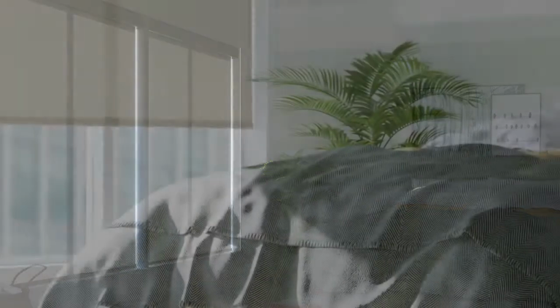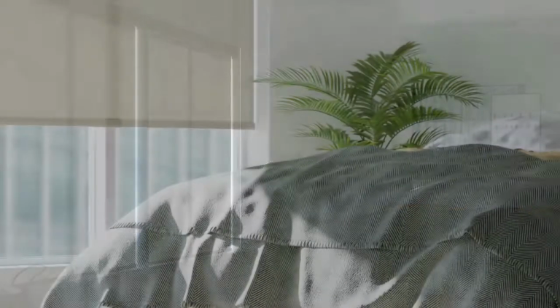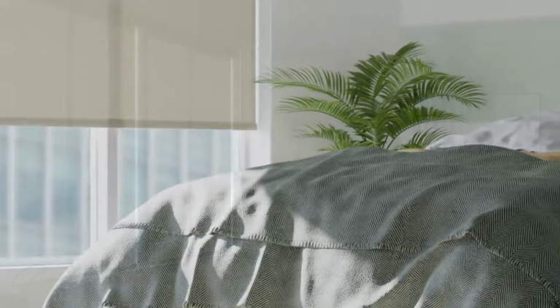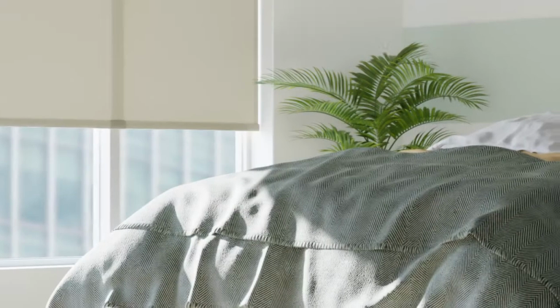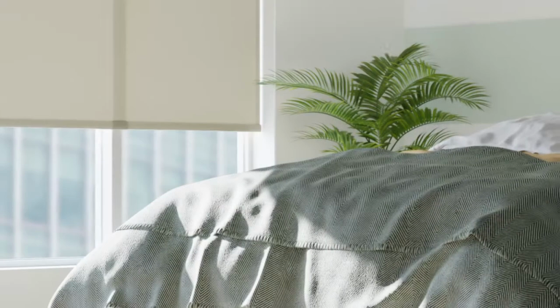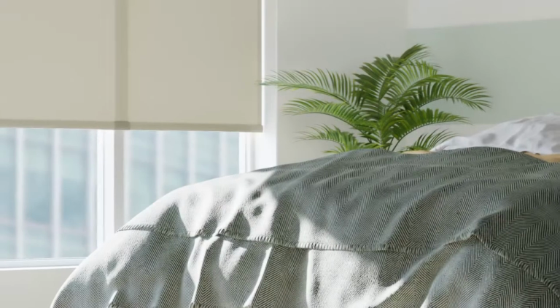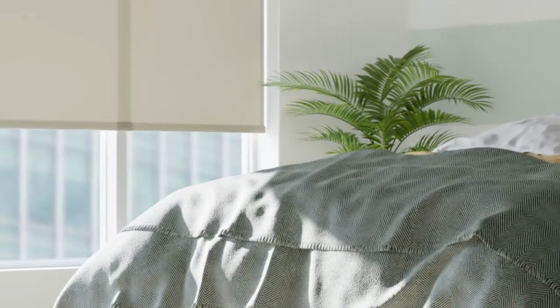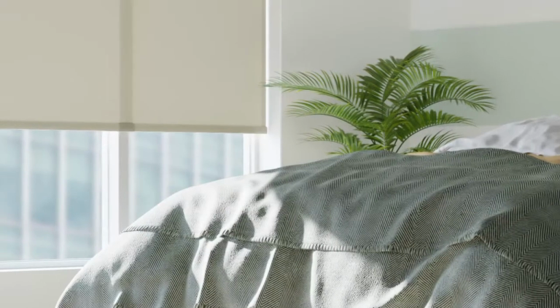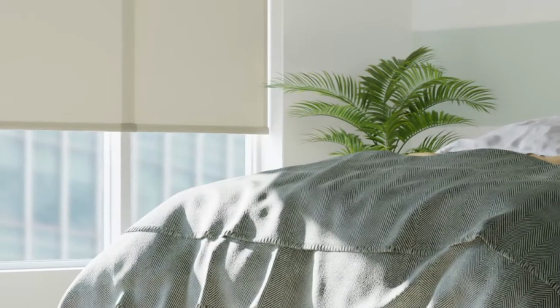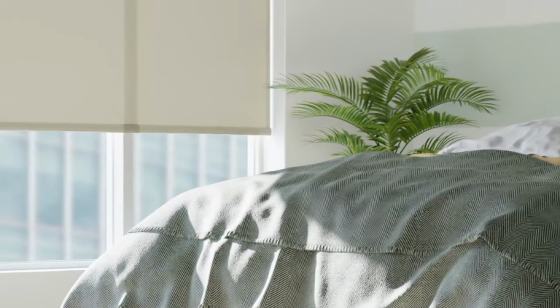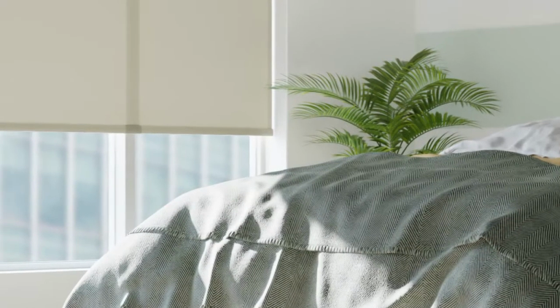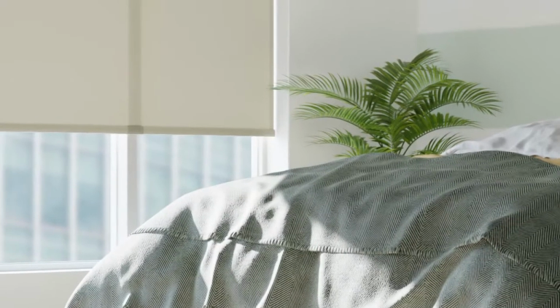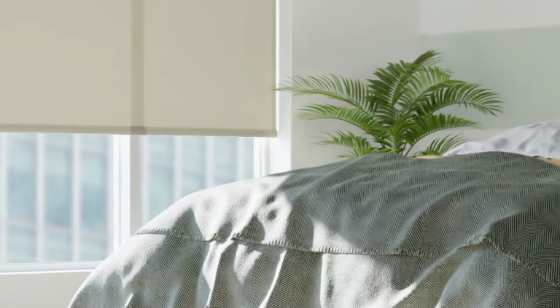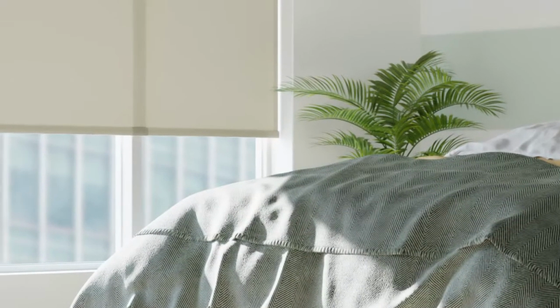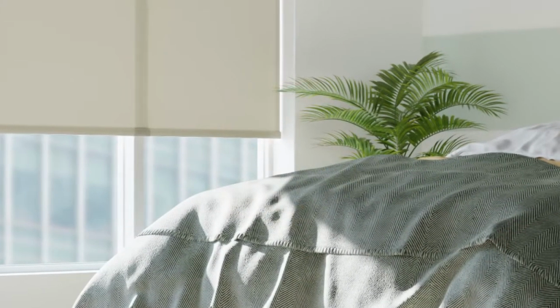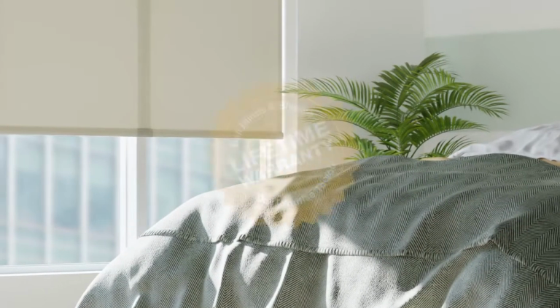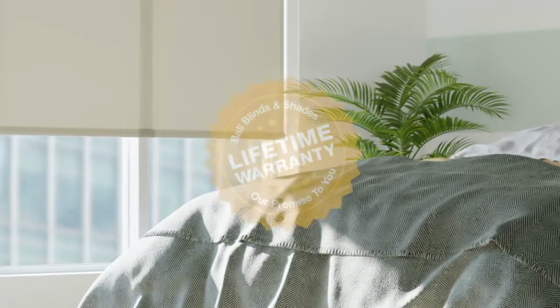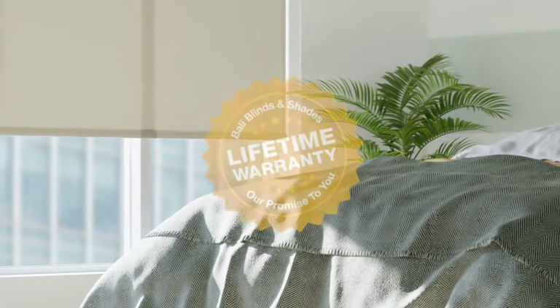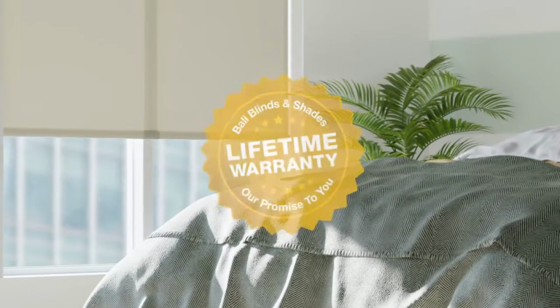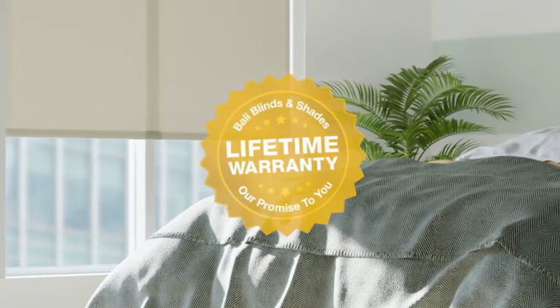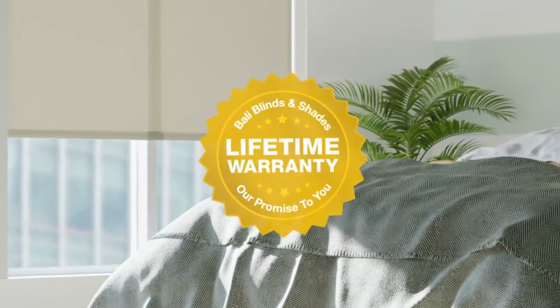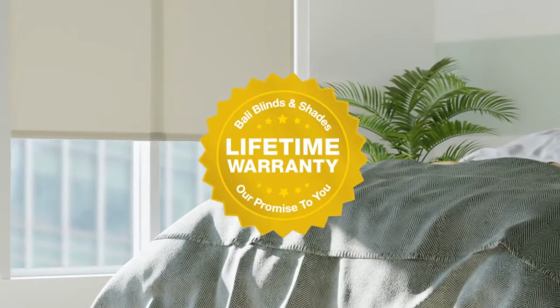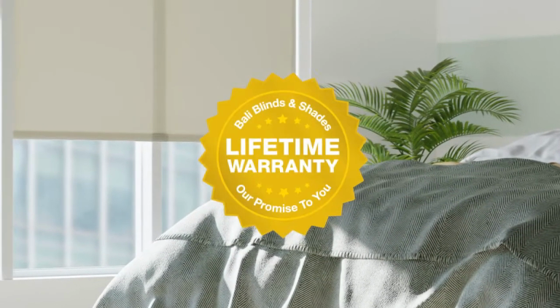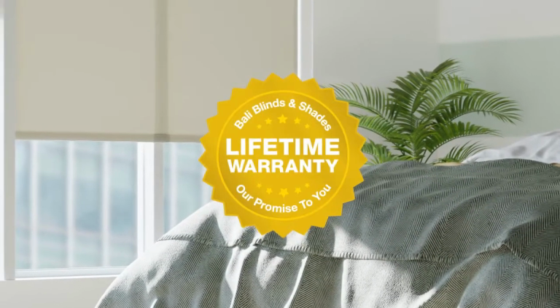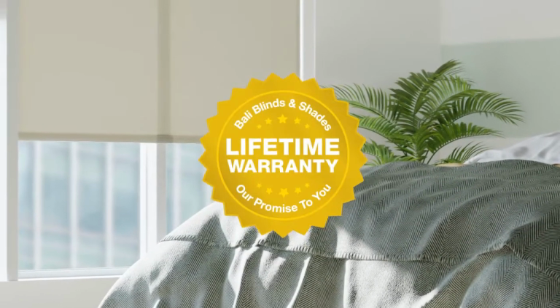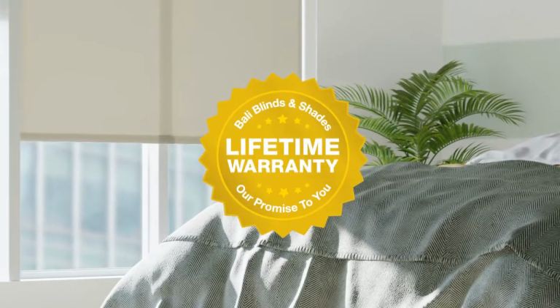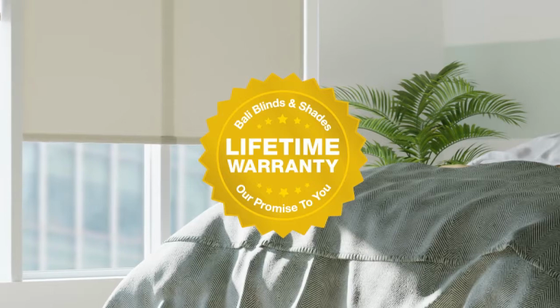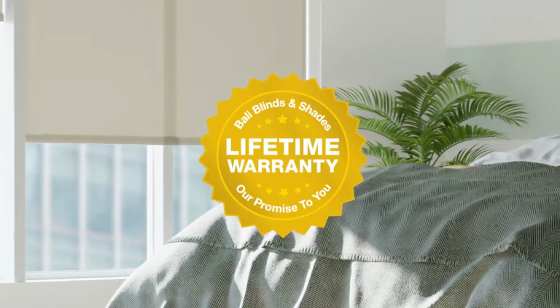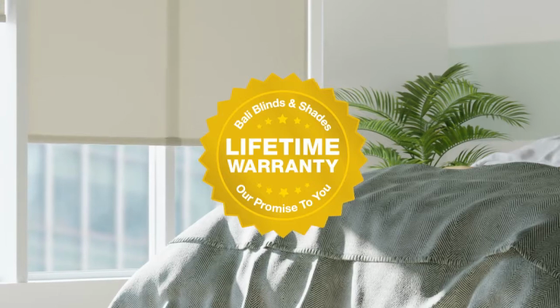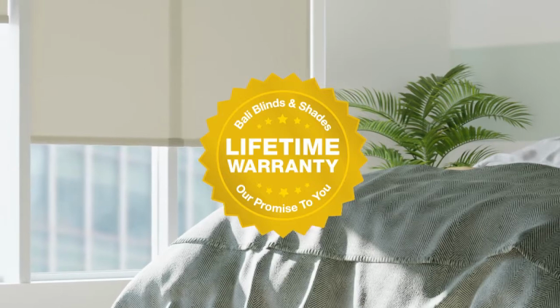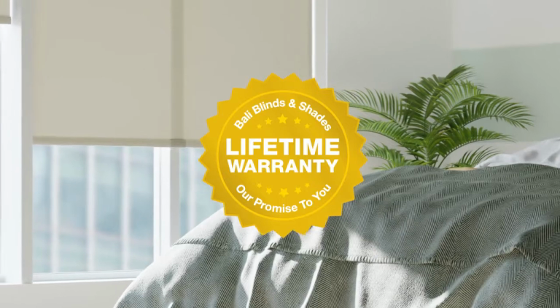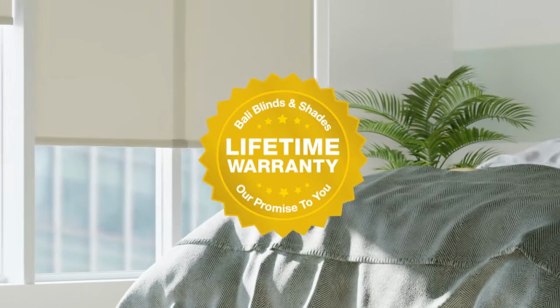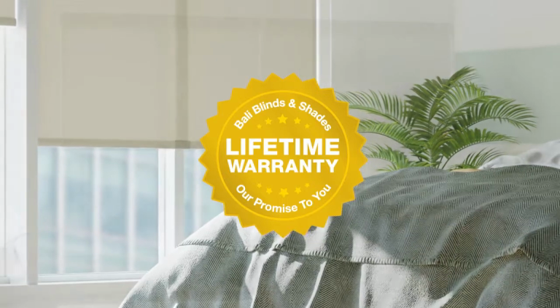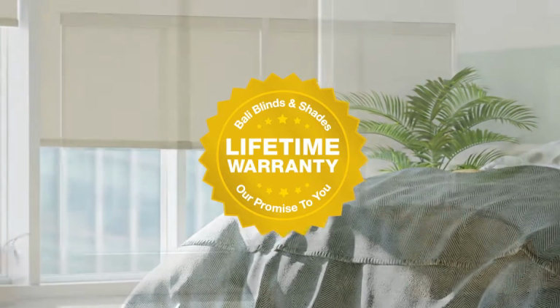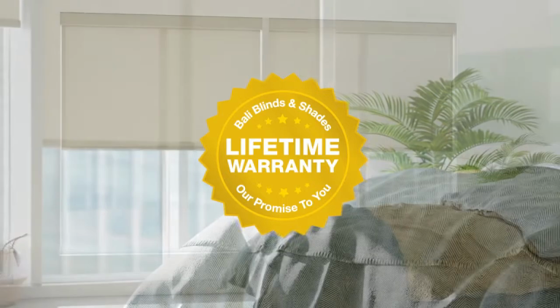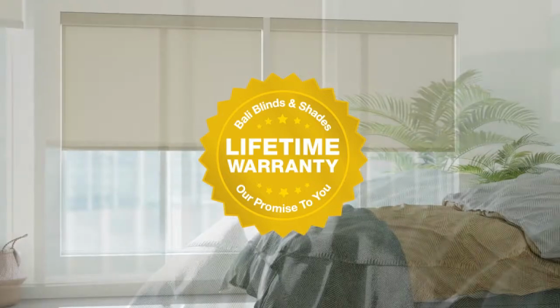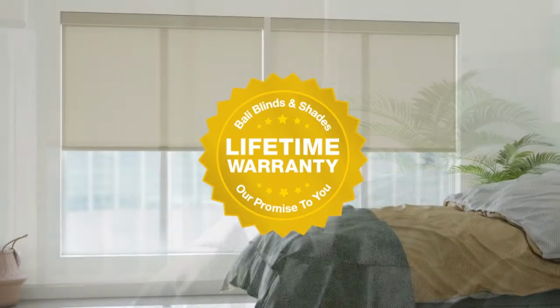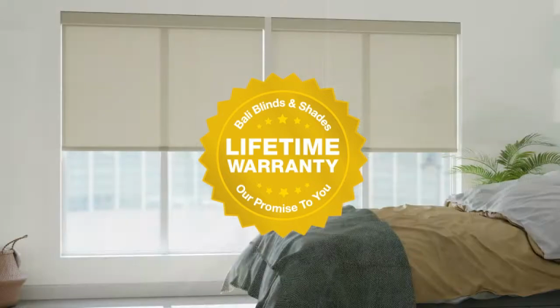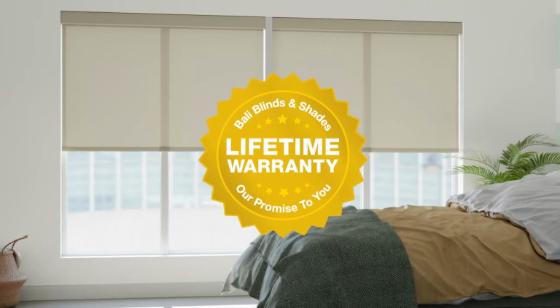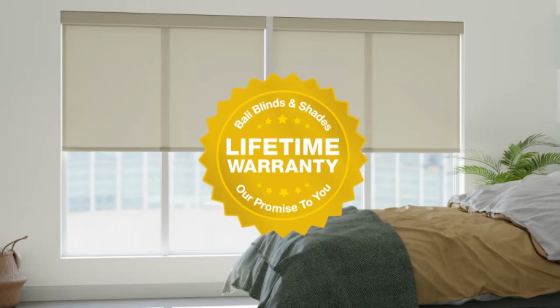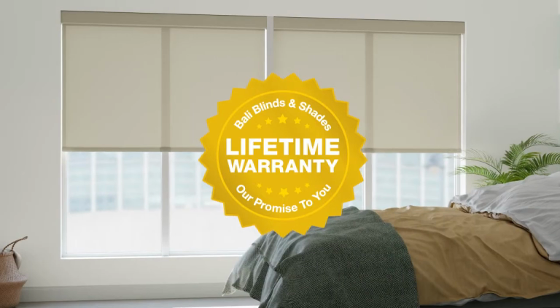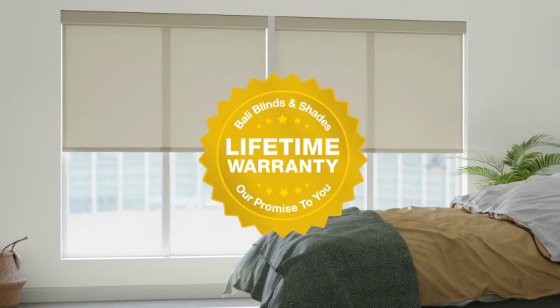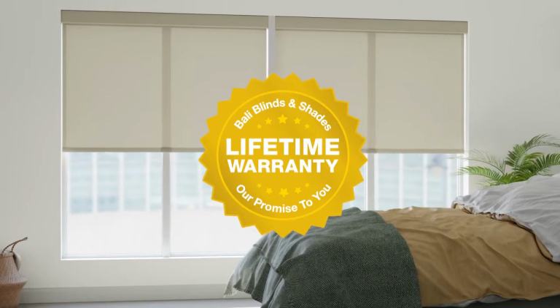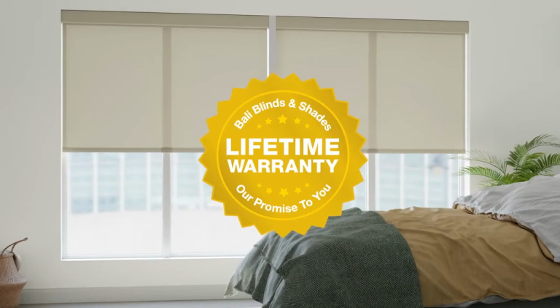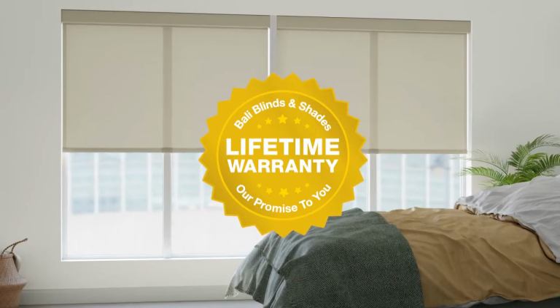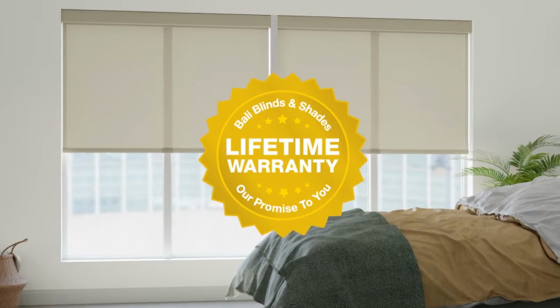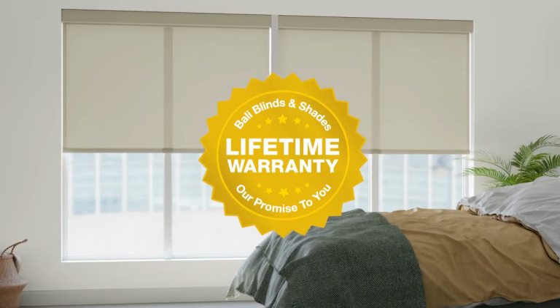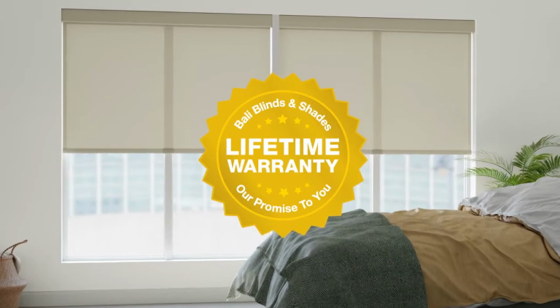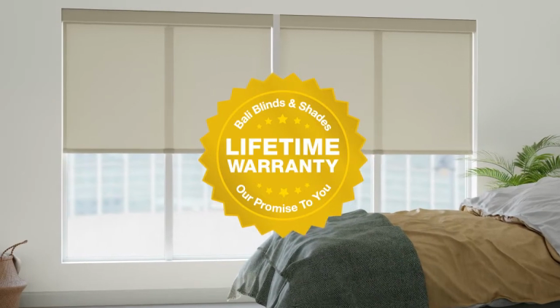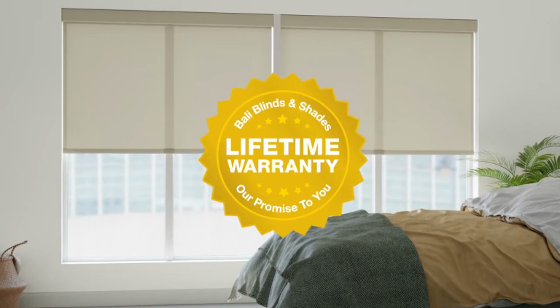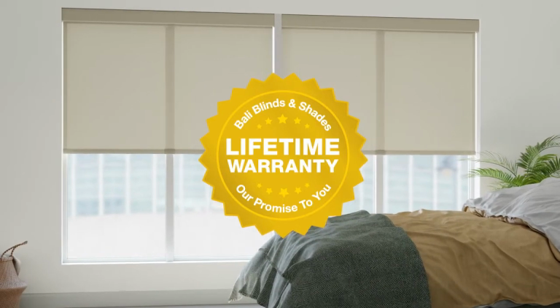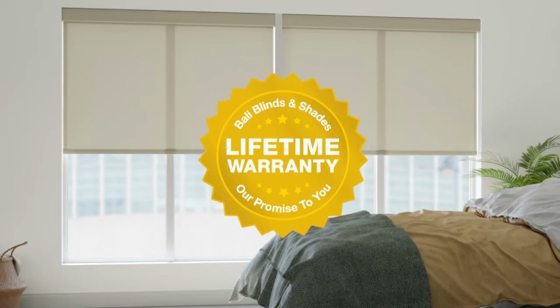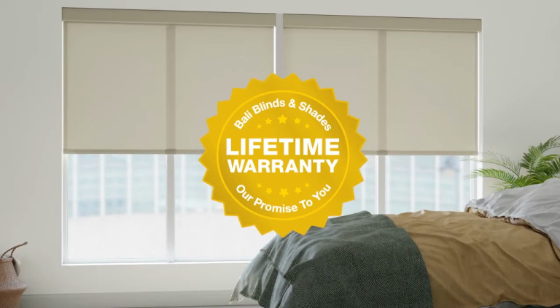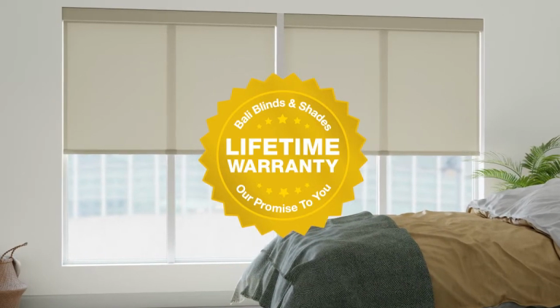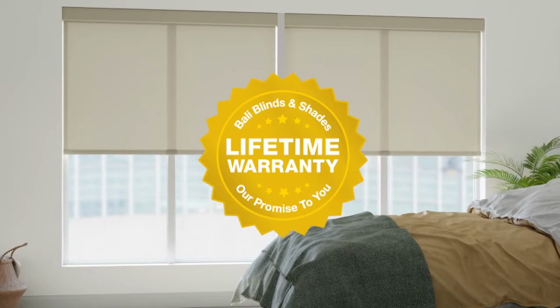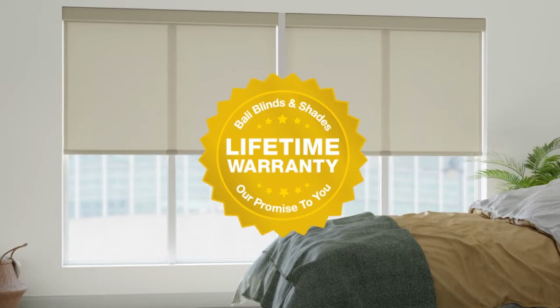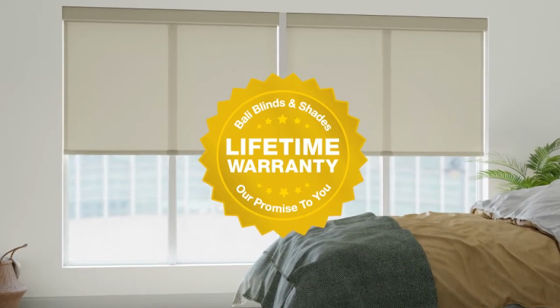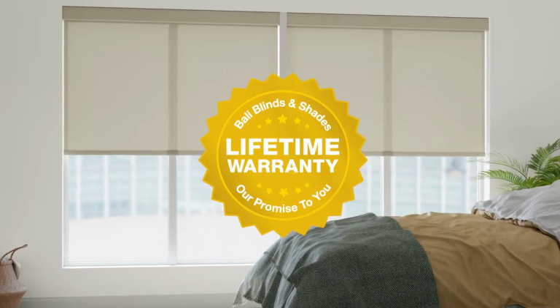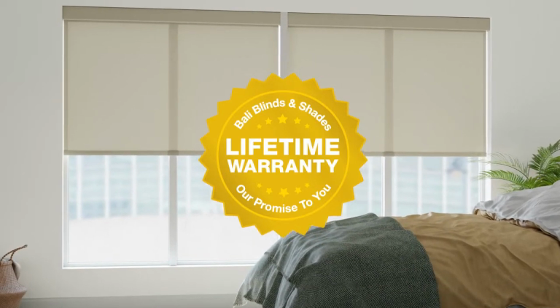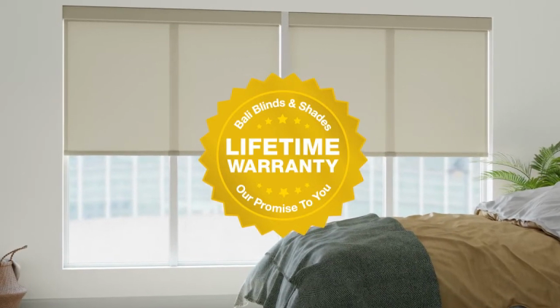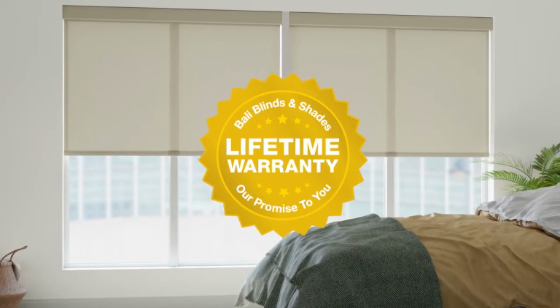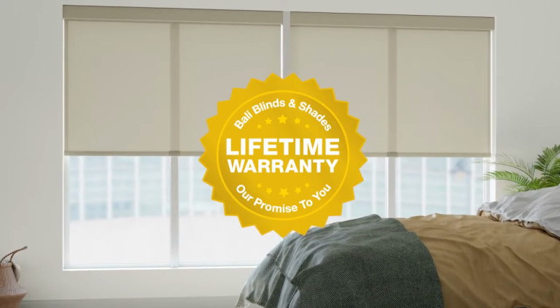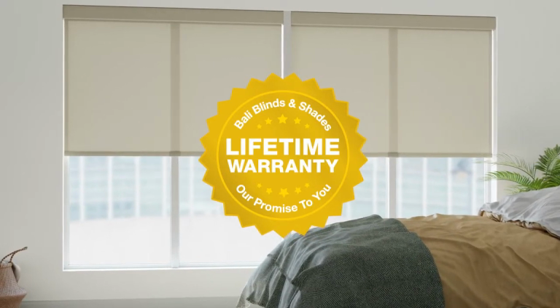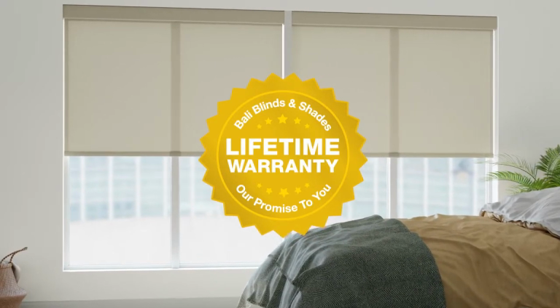And we back Valley Roller Shades with our limited lifetime warranty, so you know you've made a smart decision for years to come.